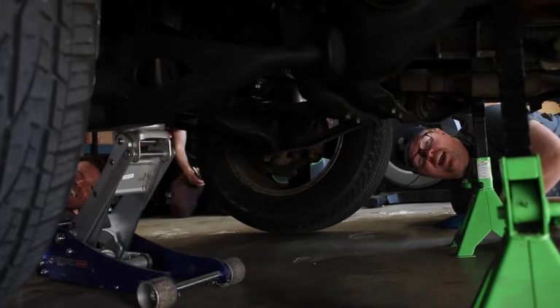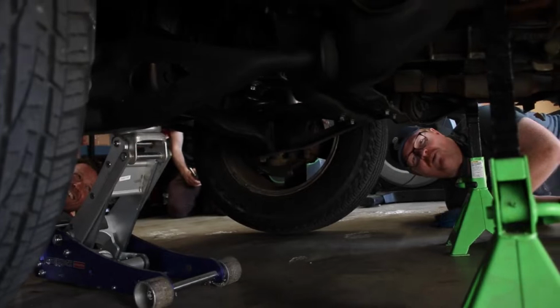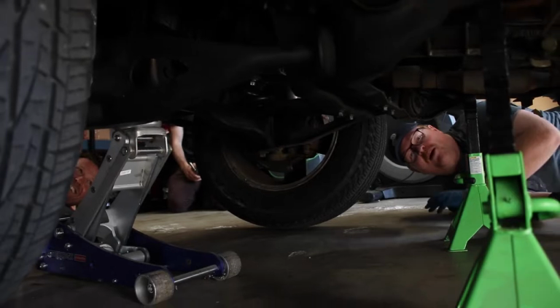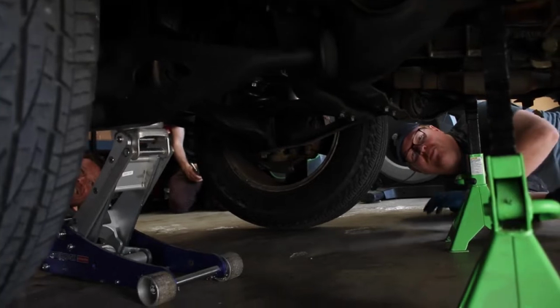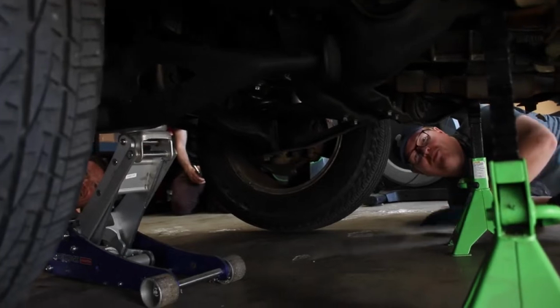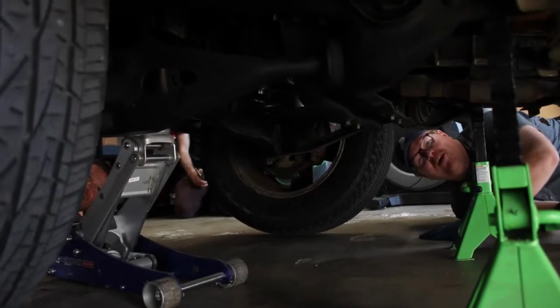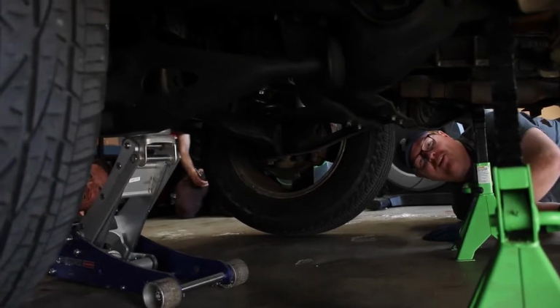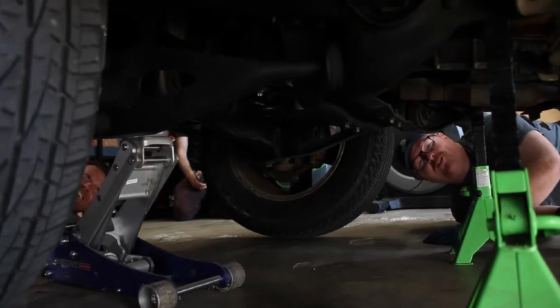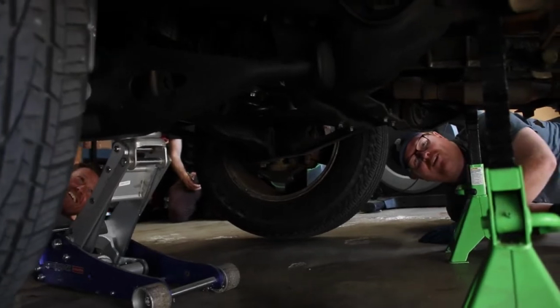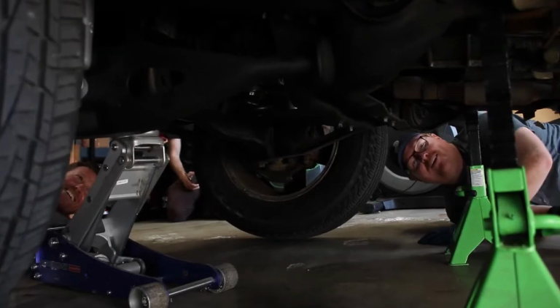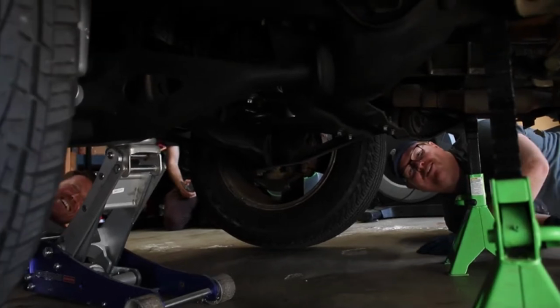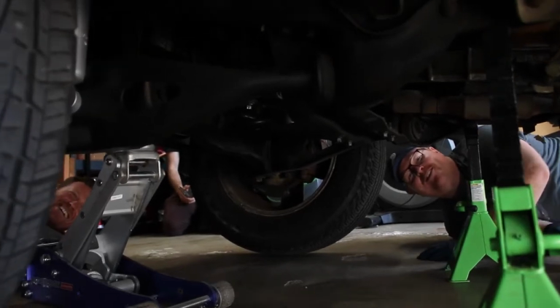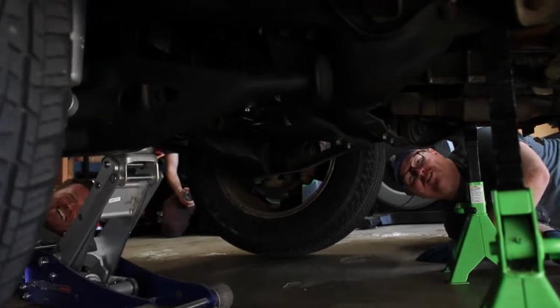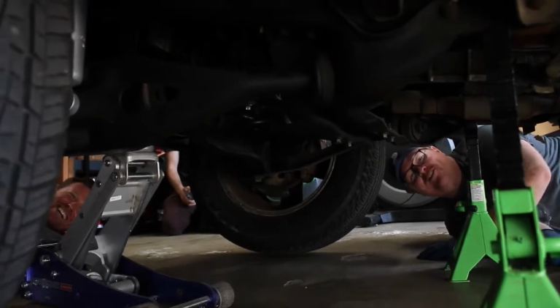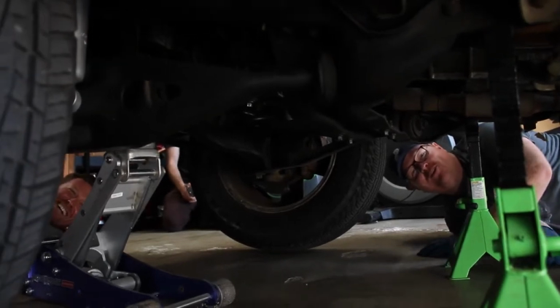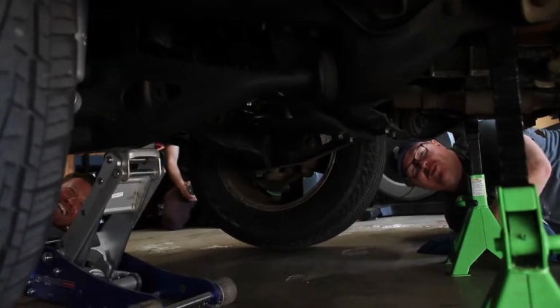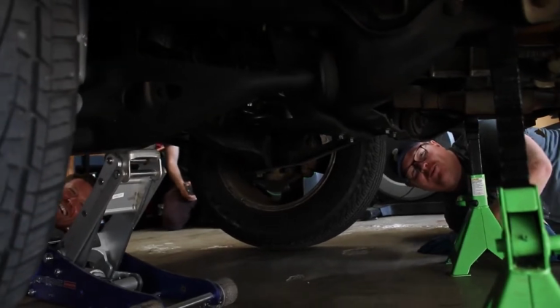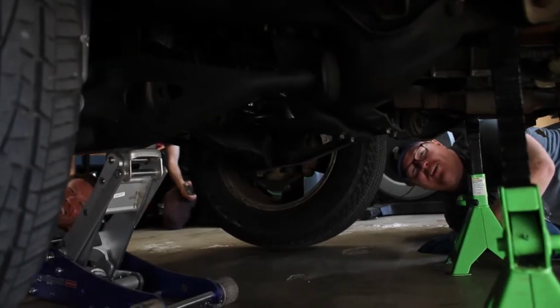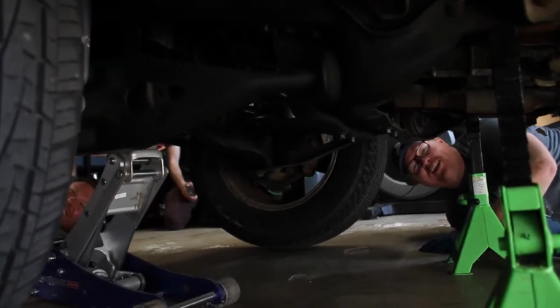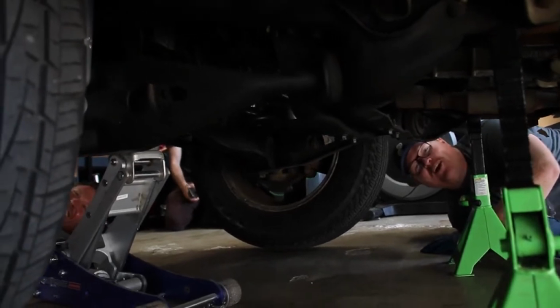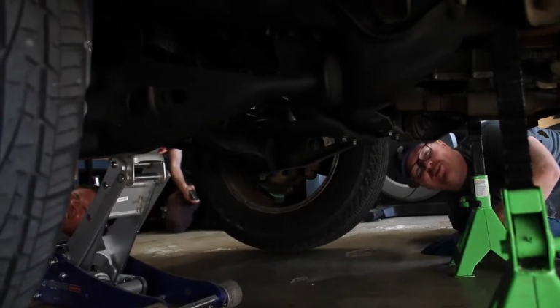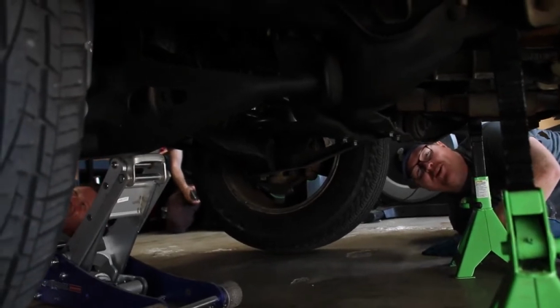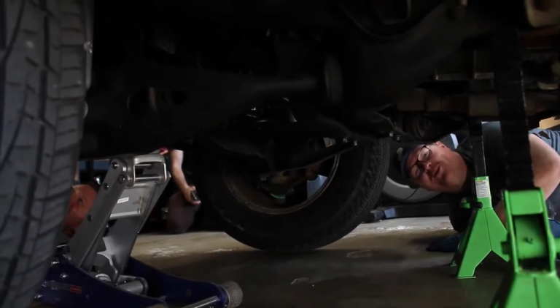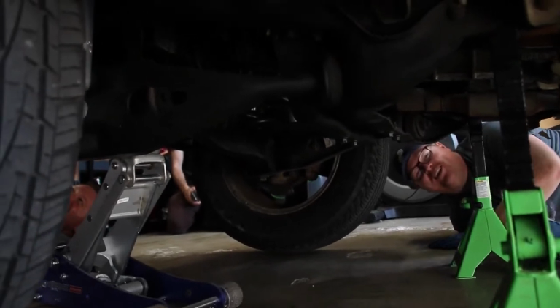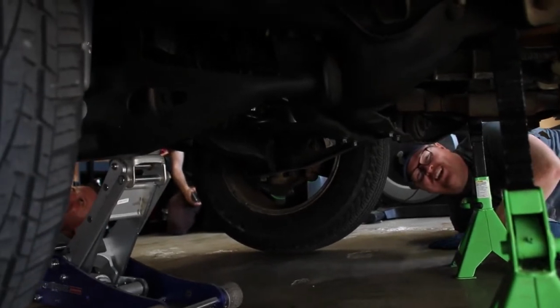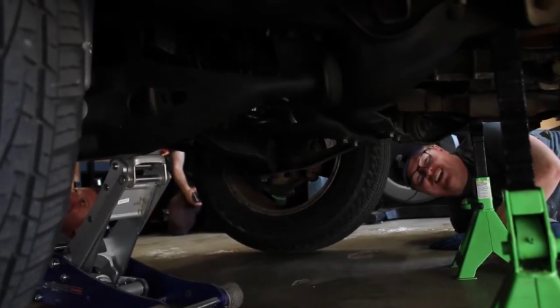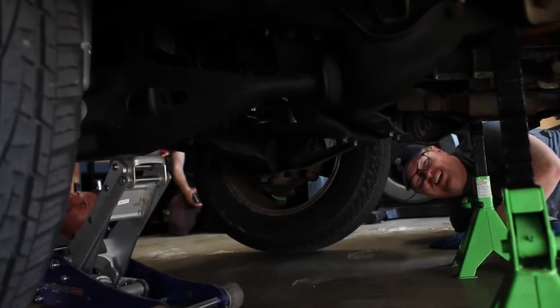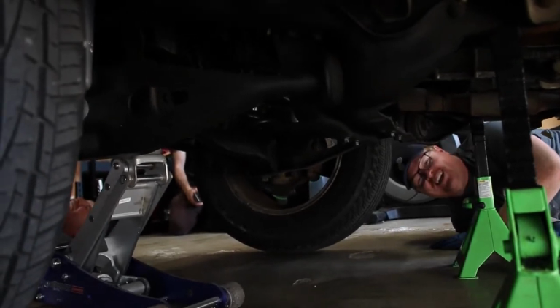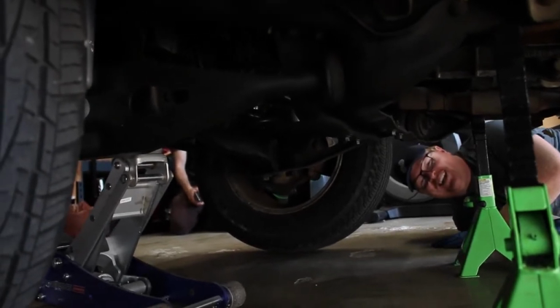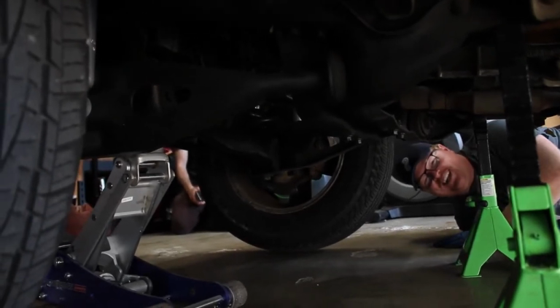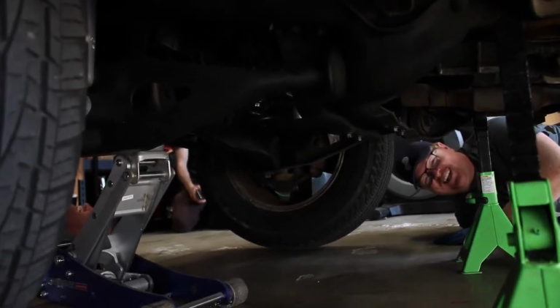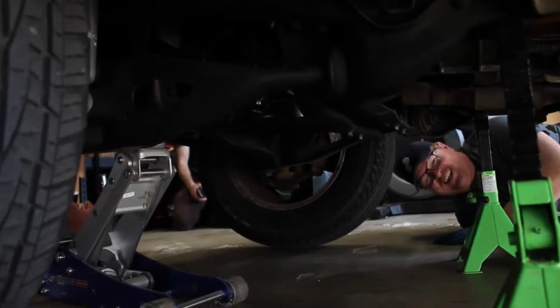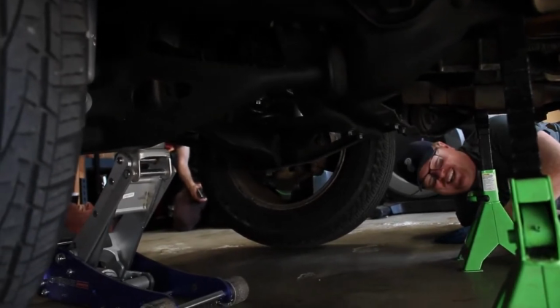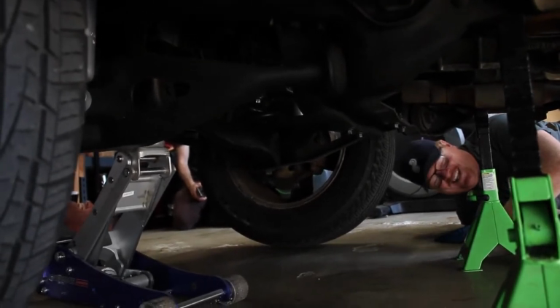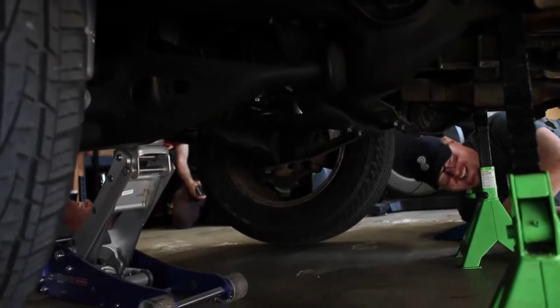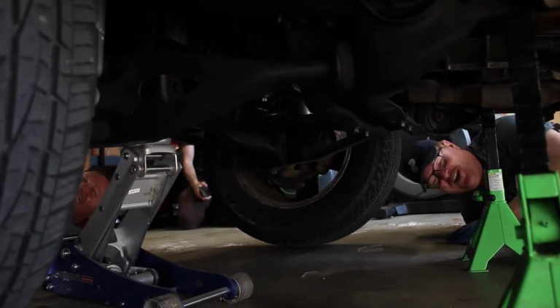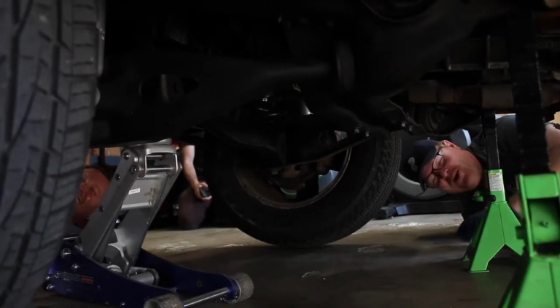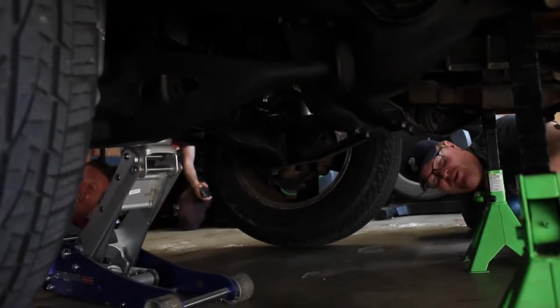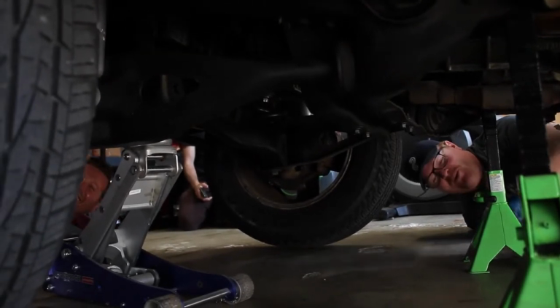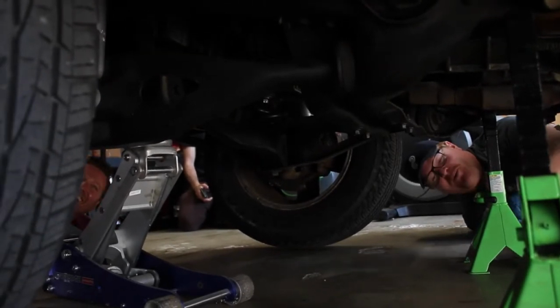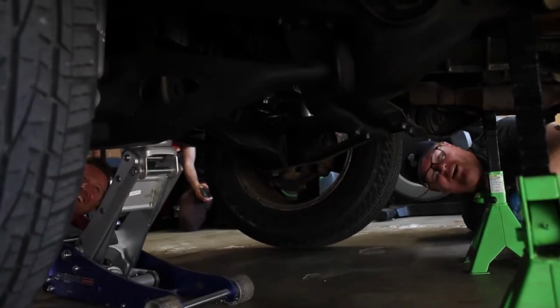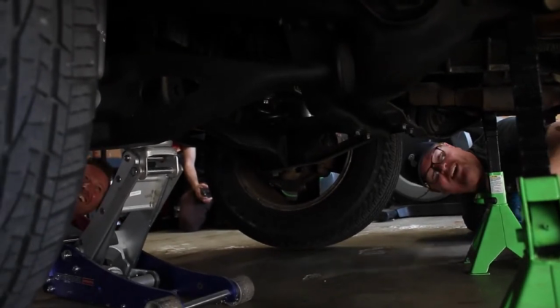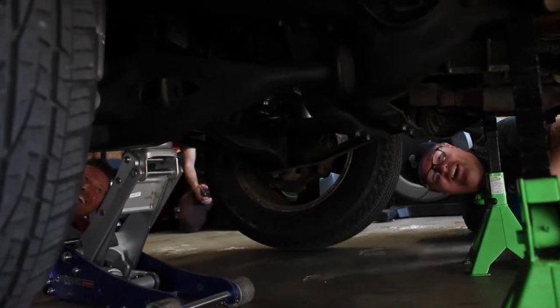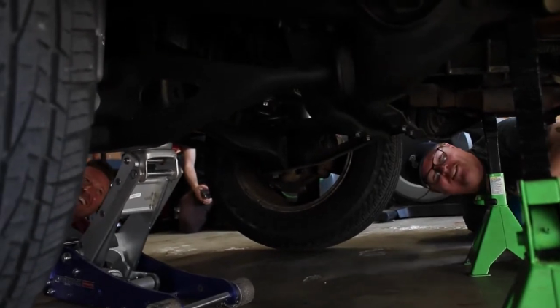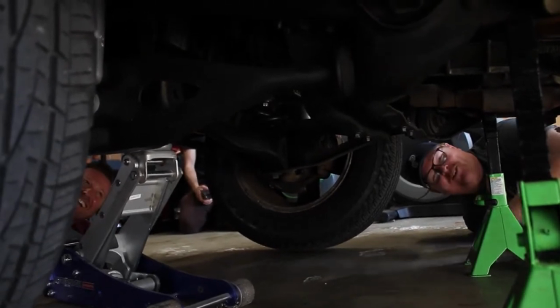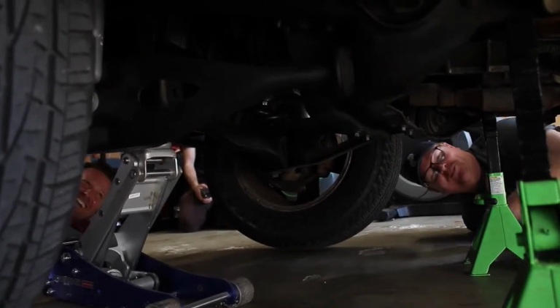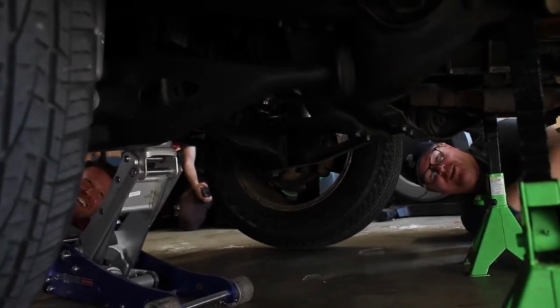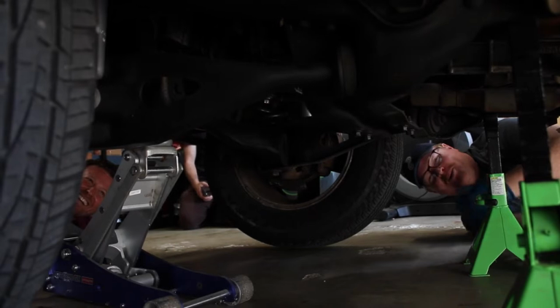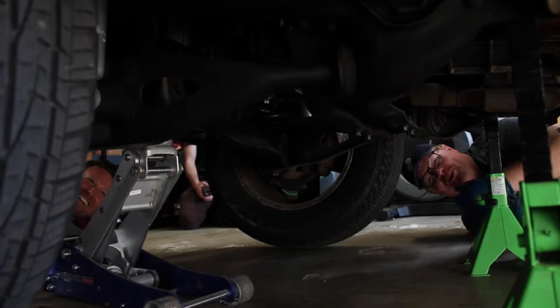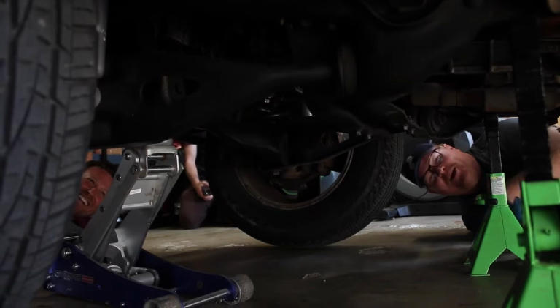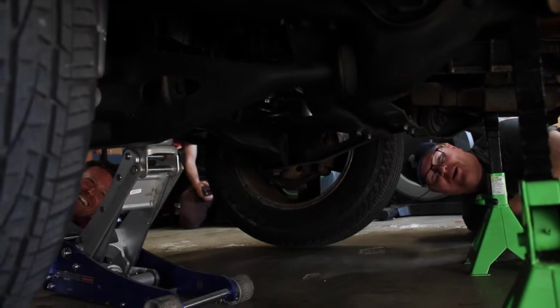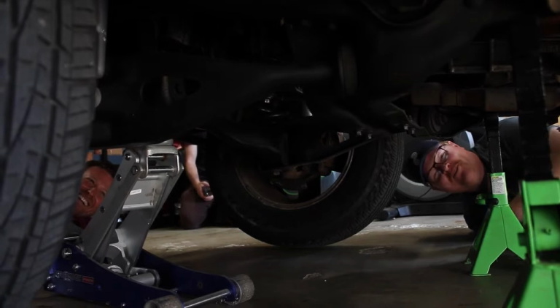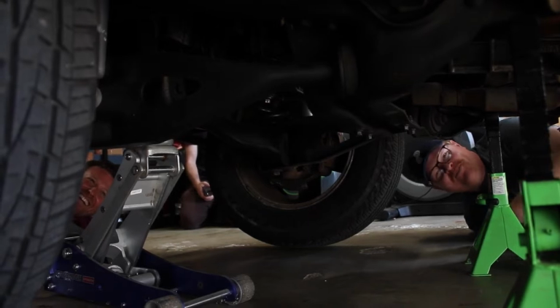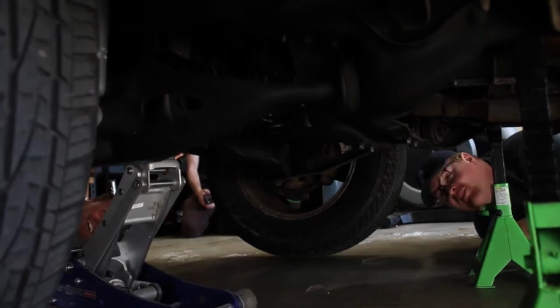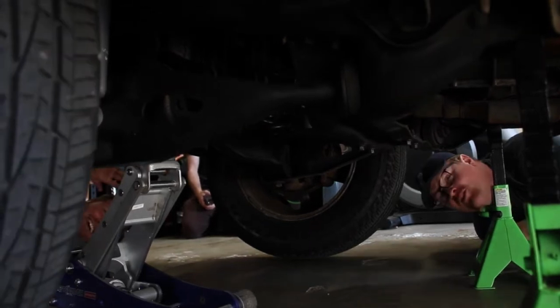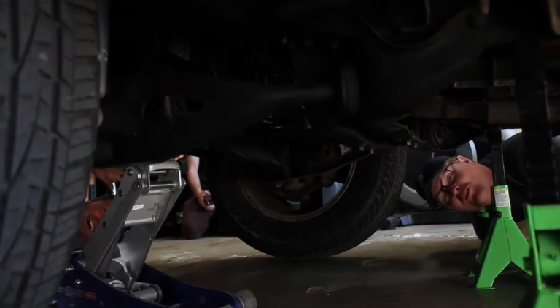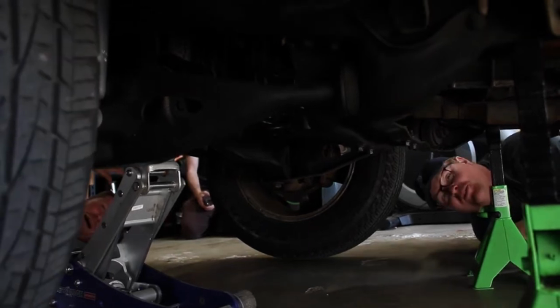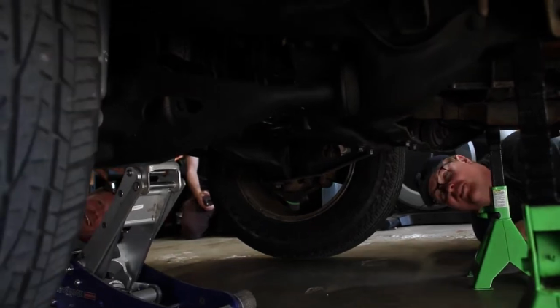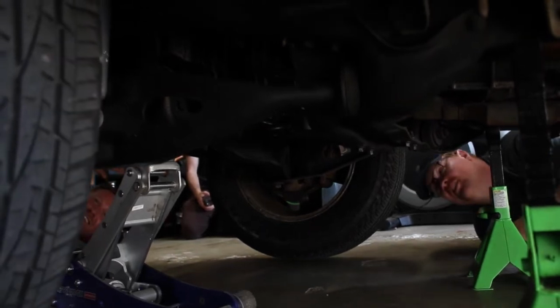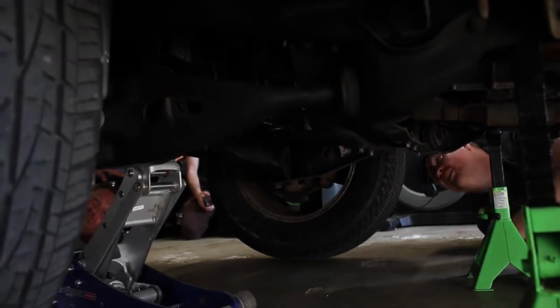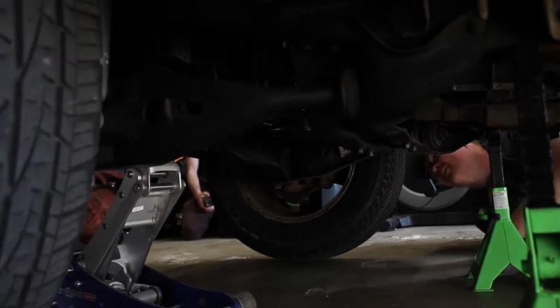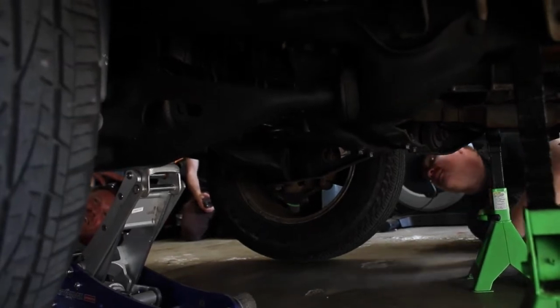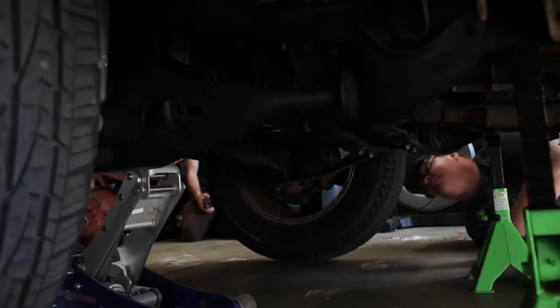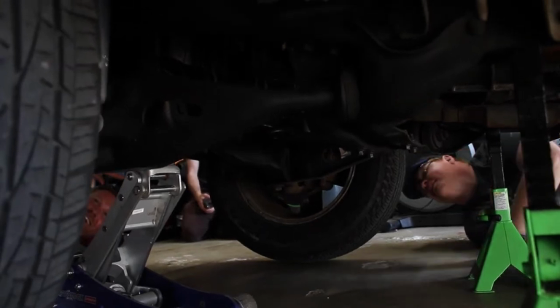Hey, welcome to Ryan's Garage Season 2. We finally got renewed. We thought we got canceled, but here we are. I'm Alex. I'm new here.